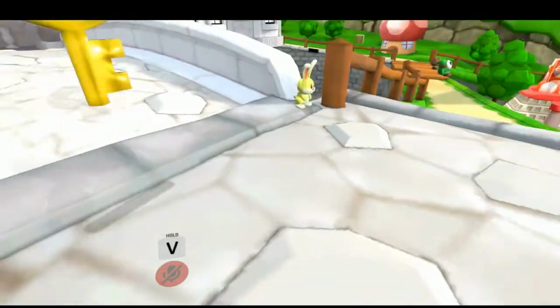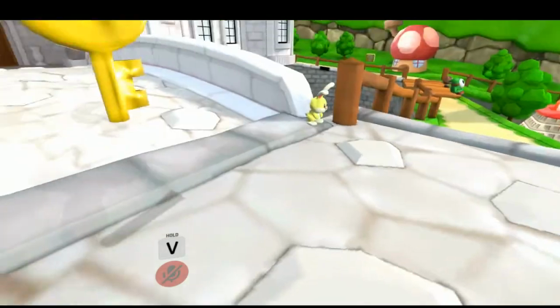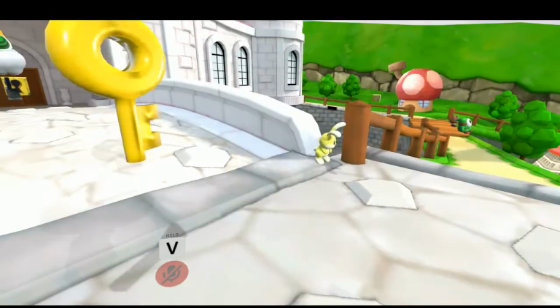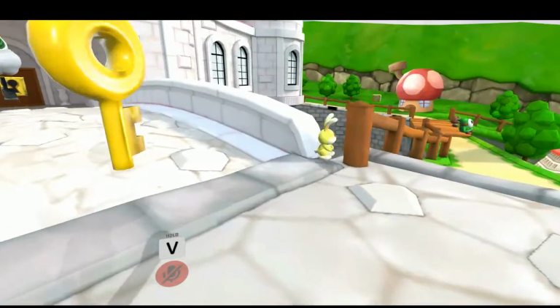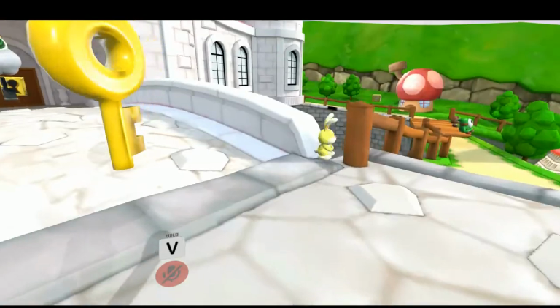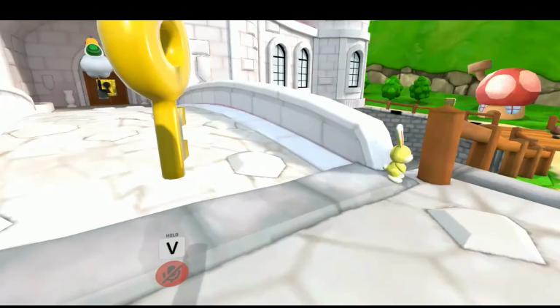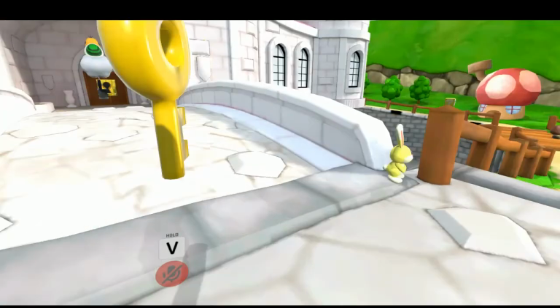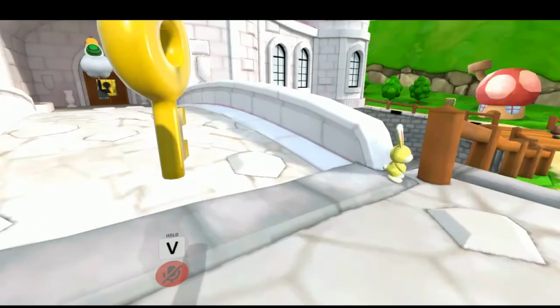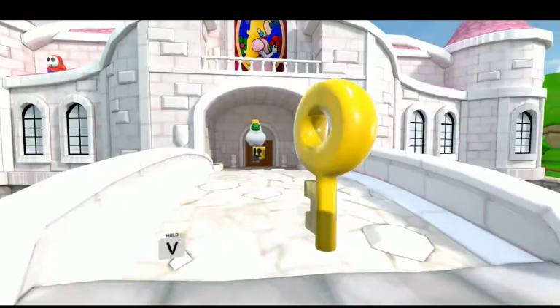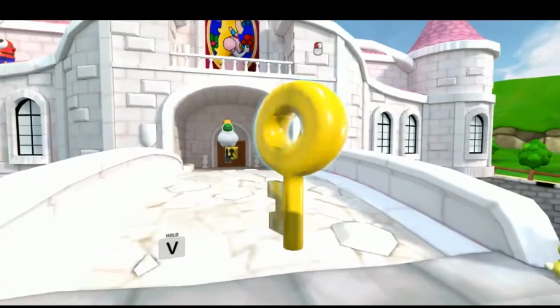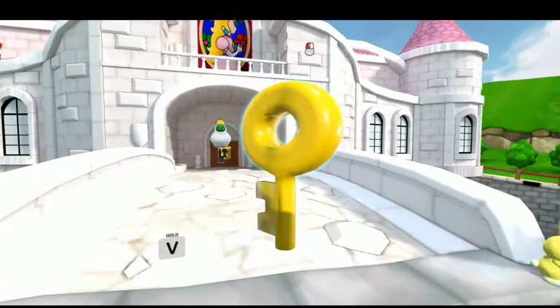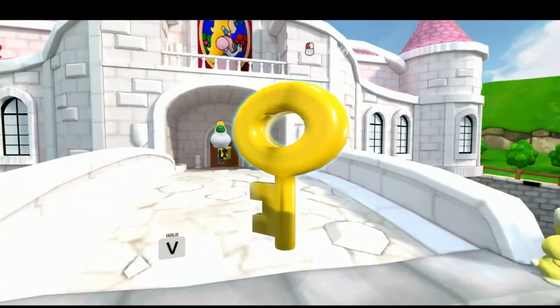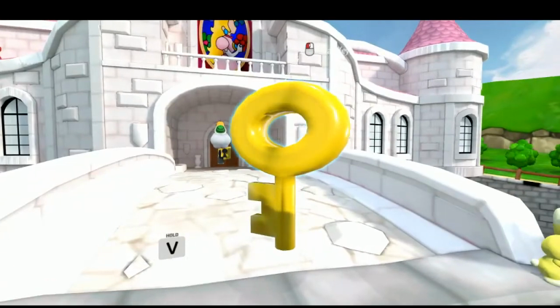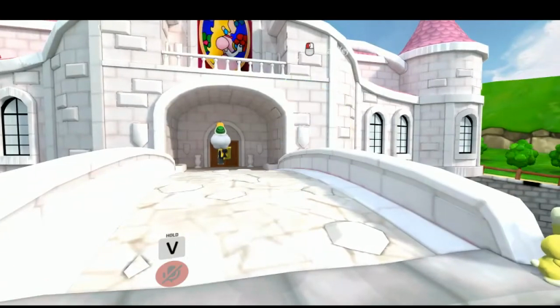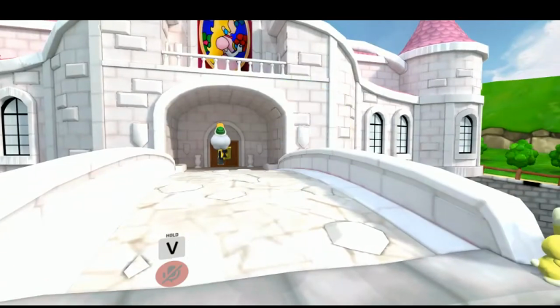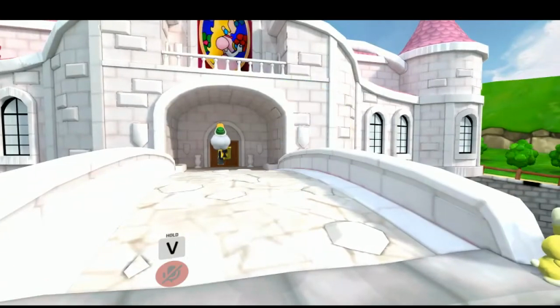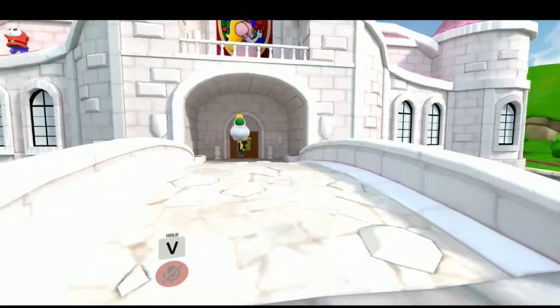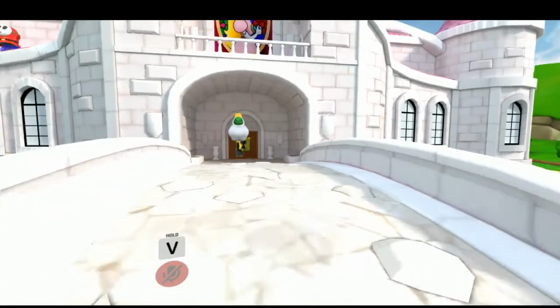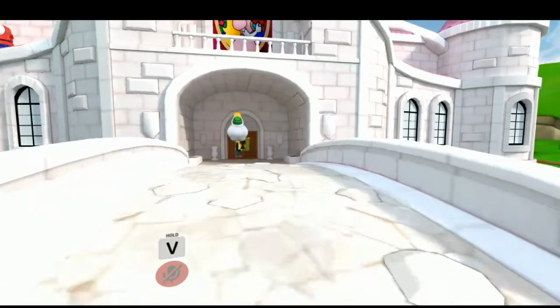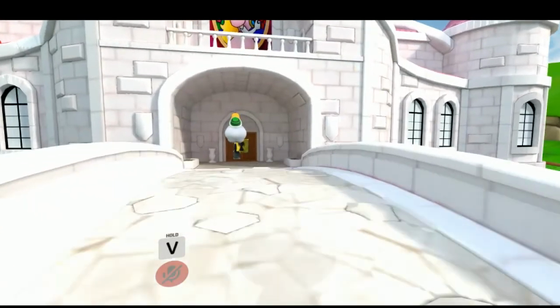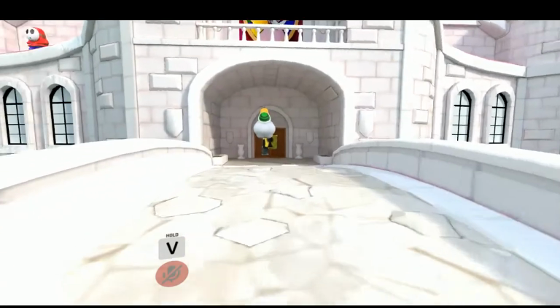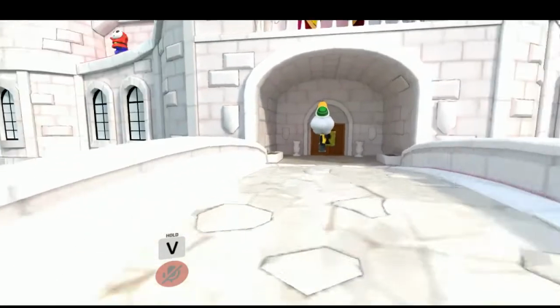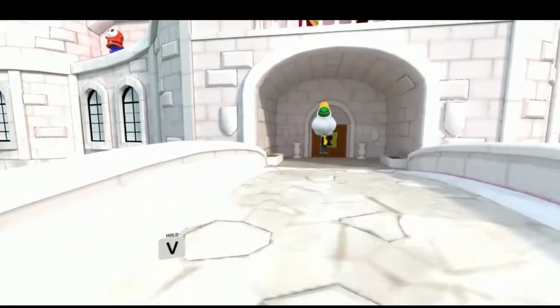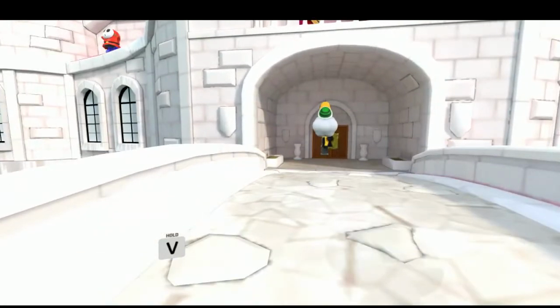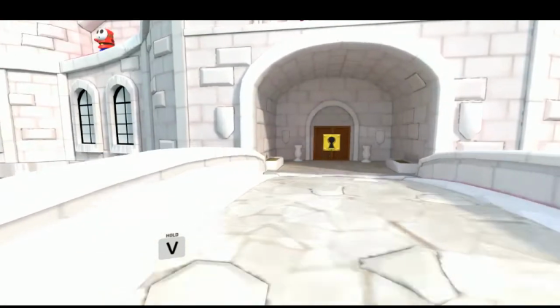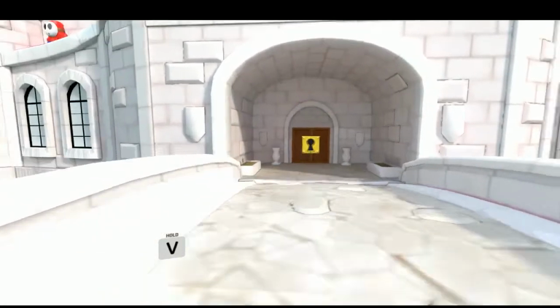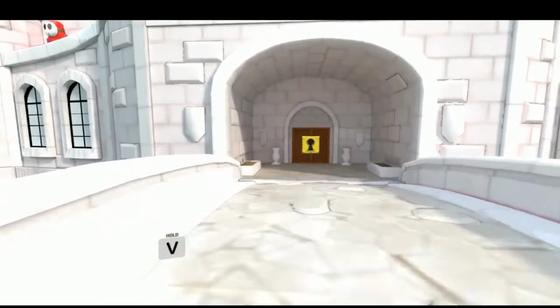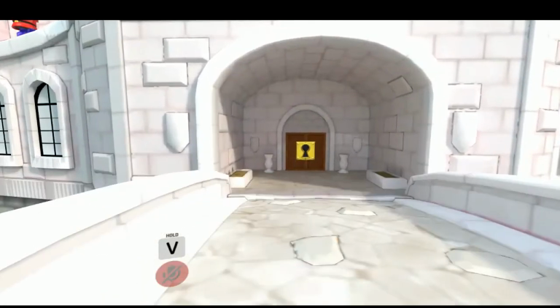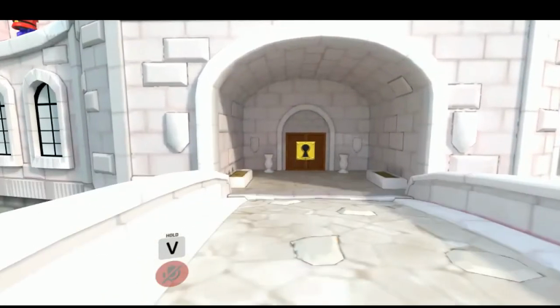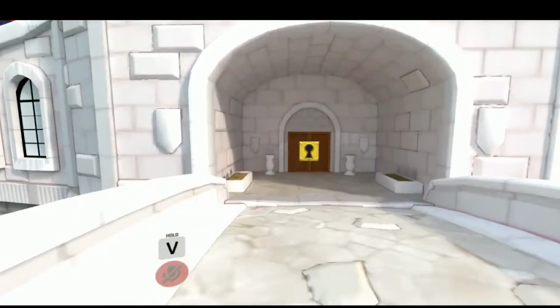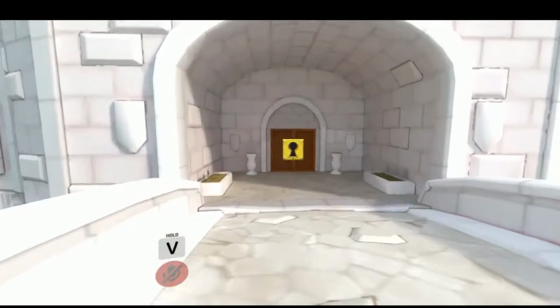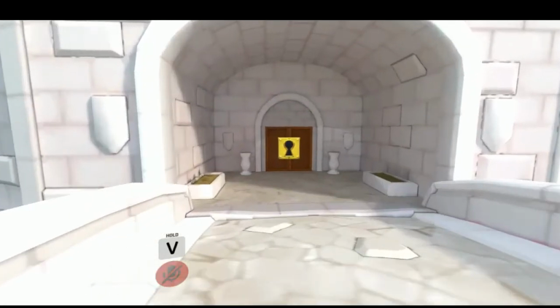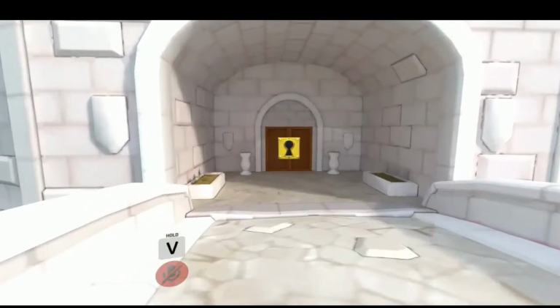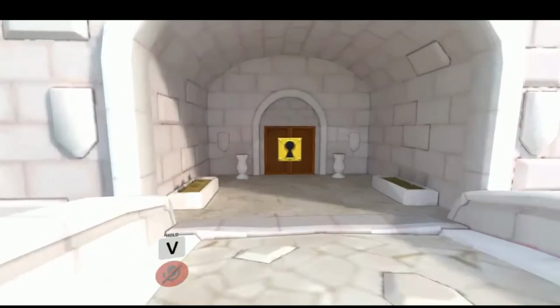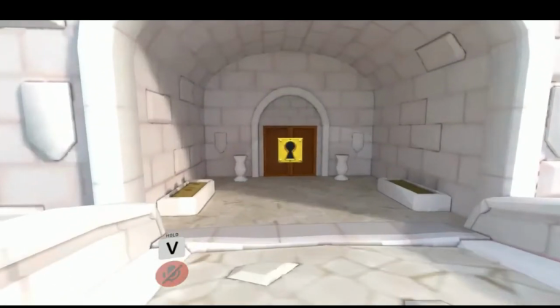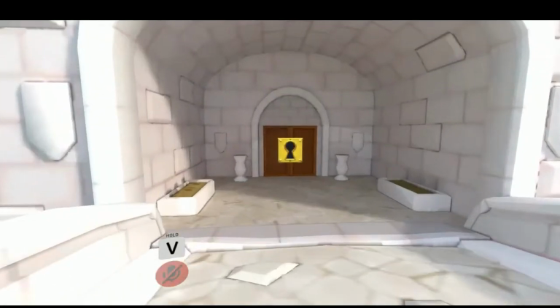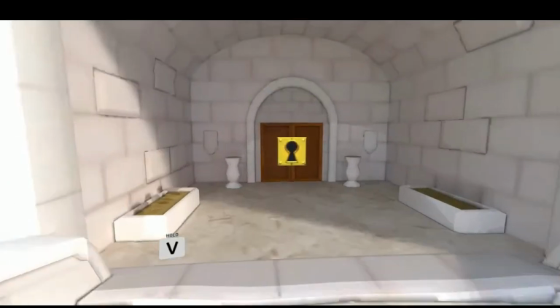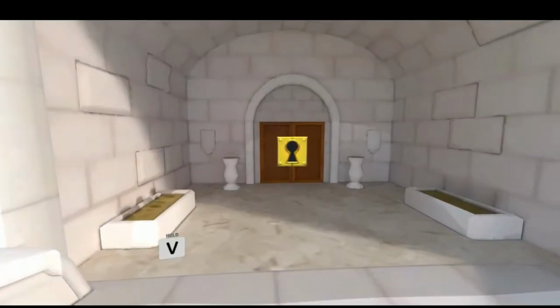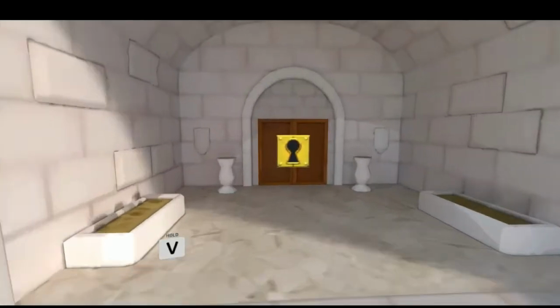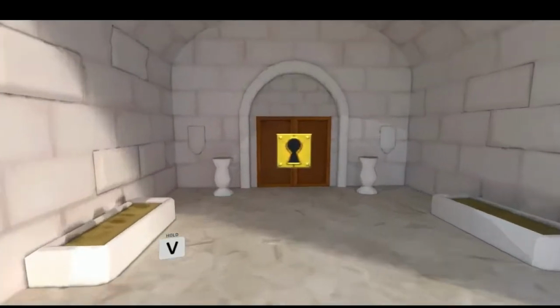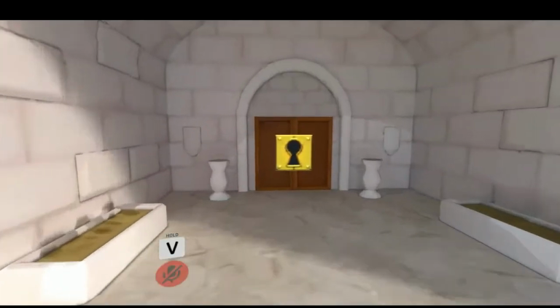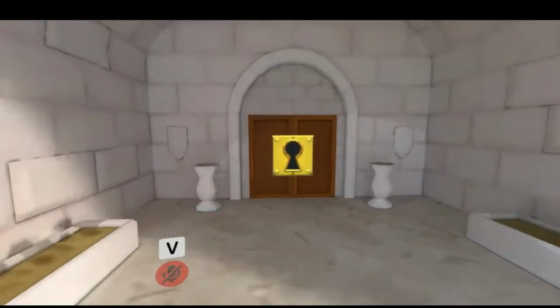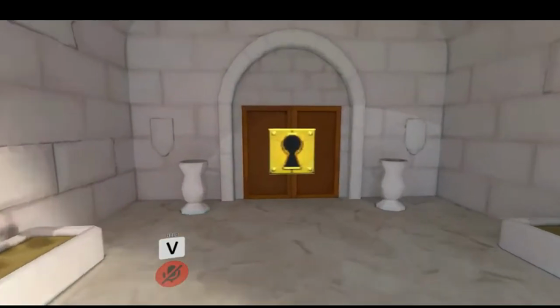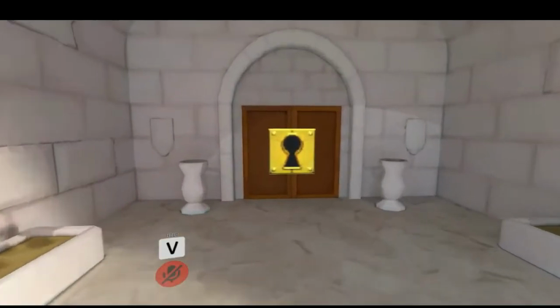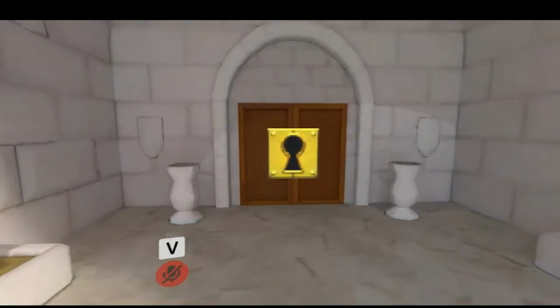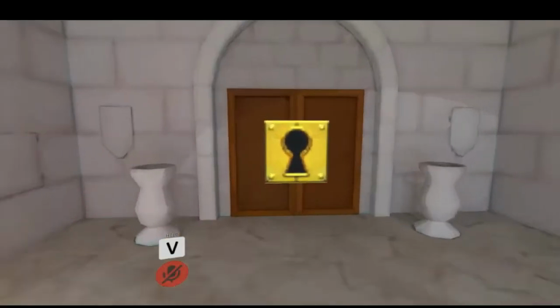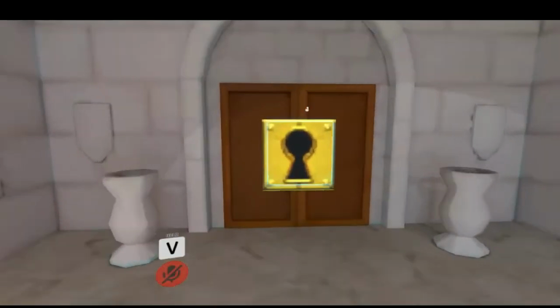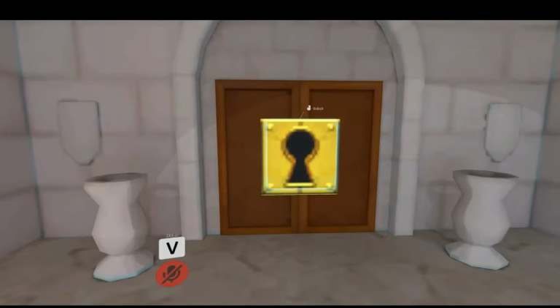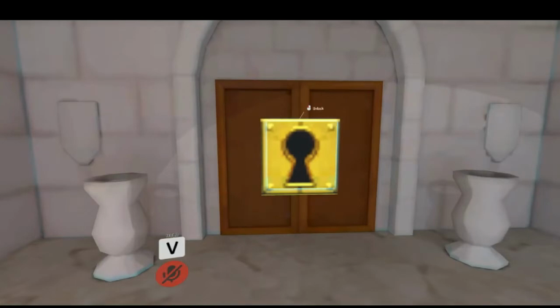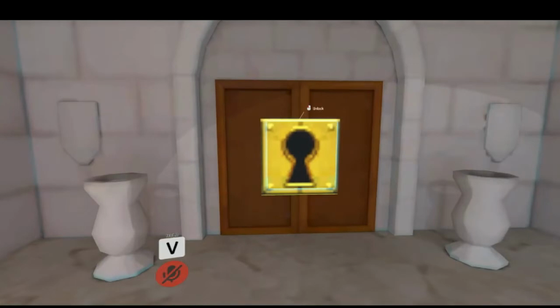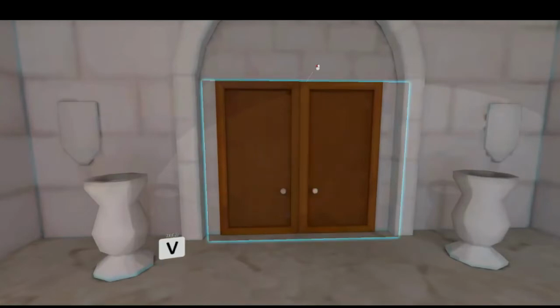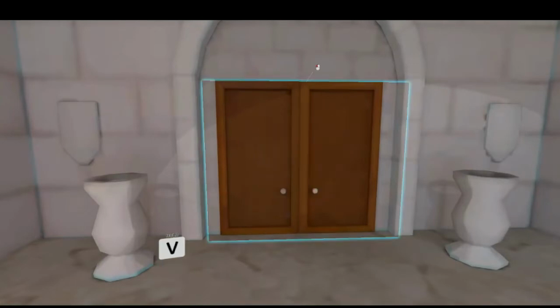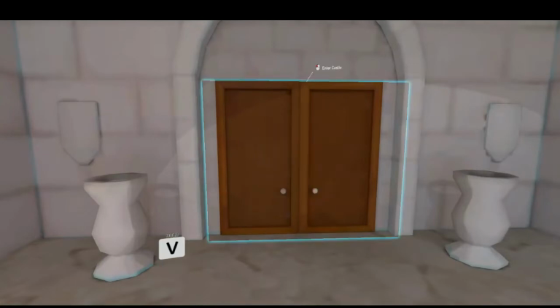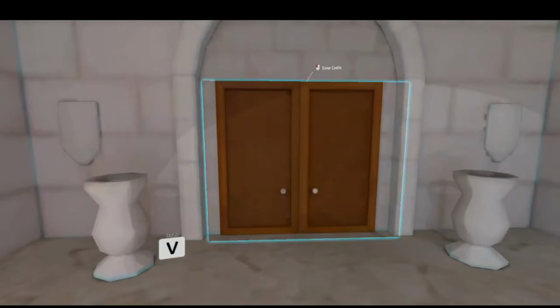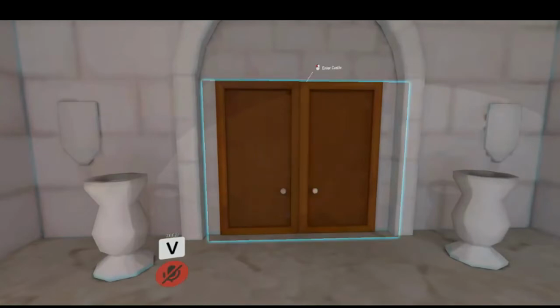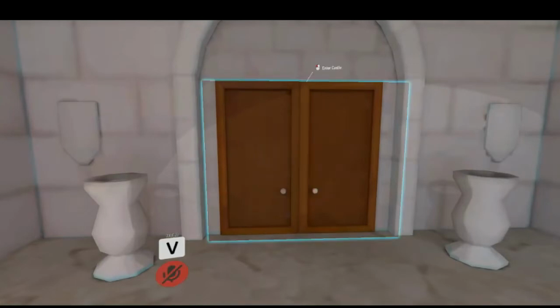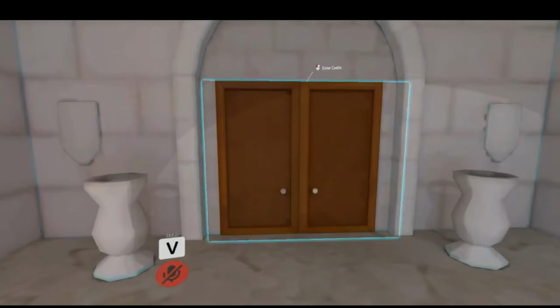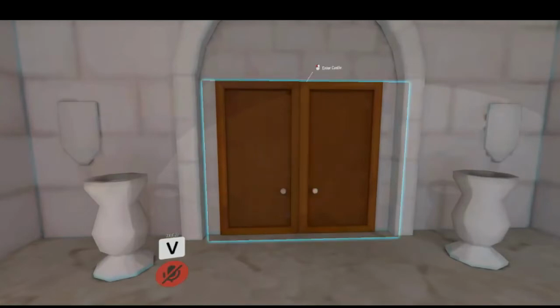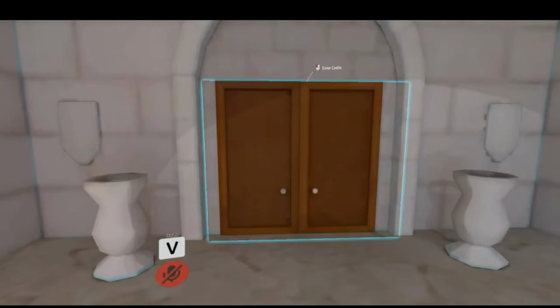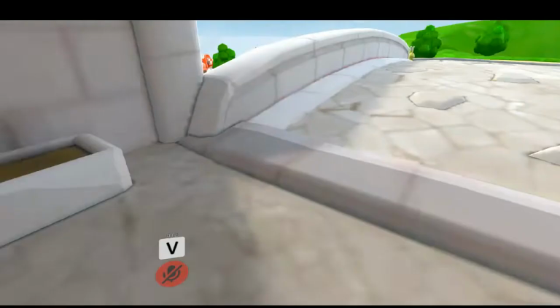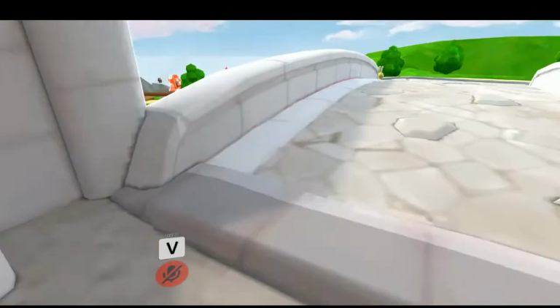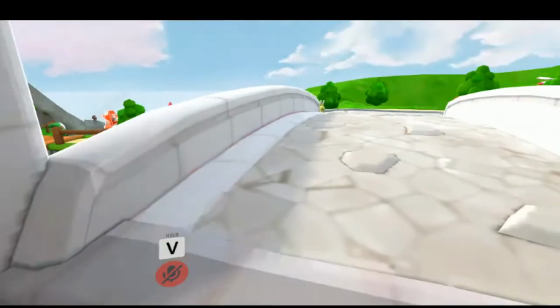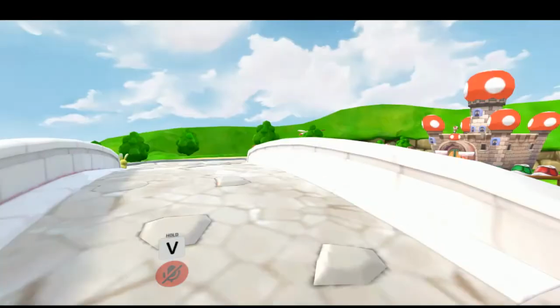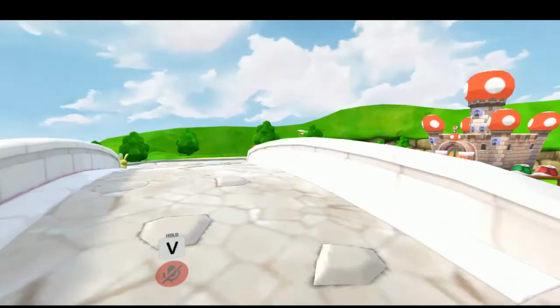Gotcha. So Lakitu already went inside — we unlock the key, unlock the door.